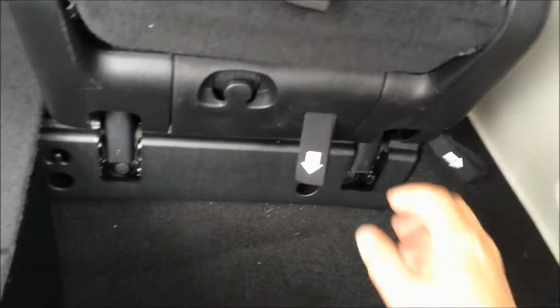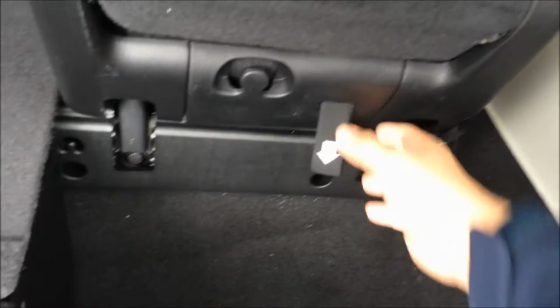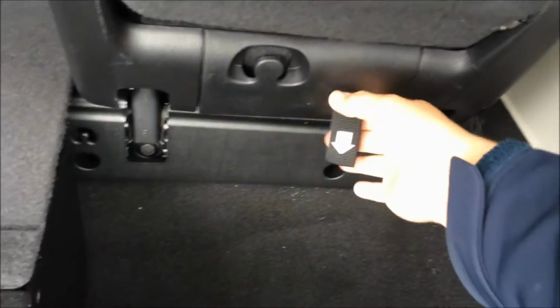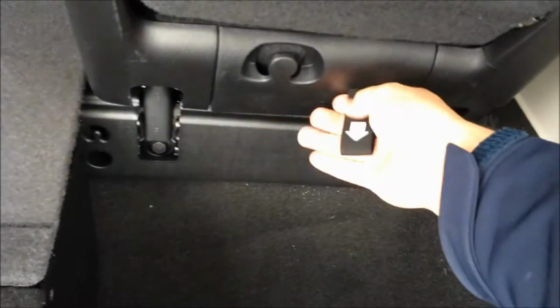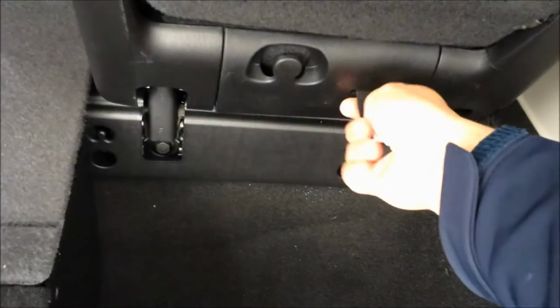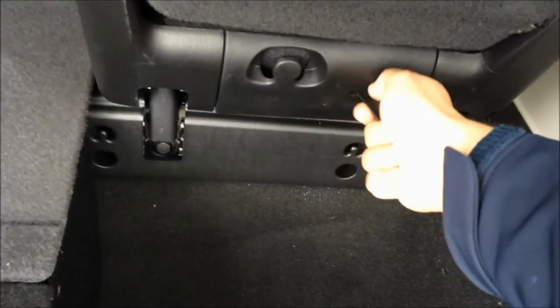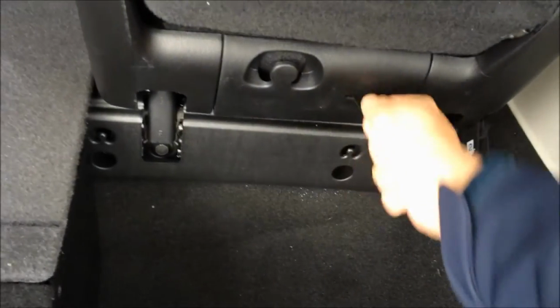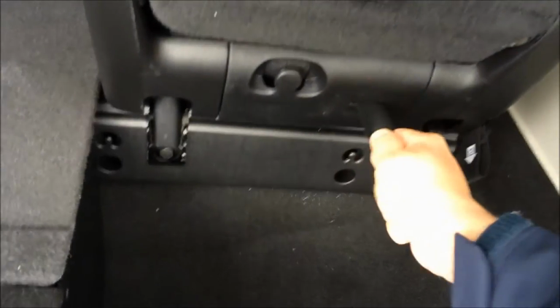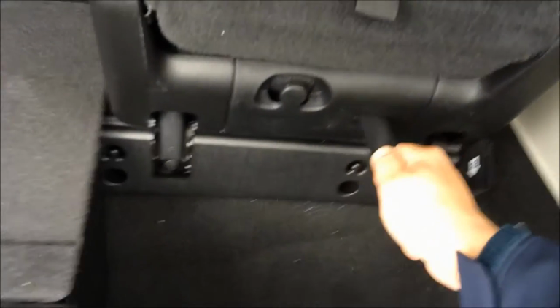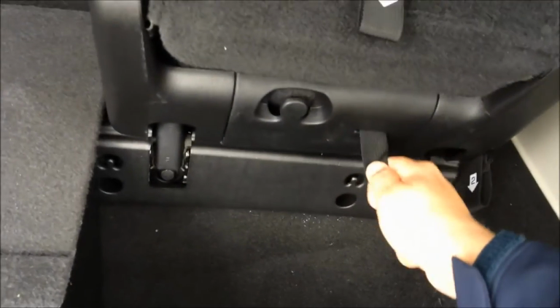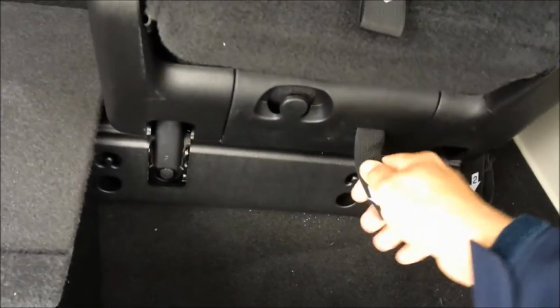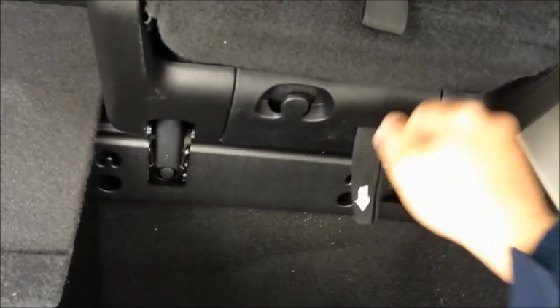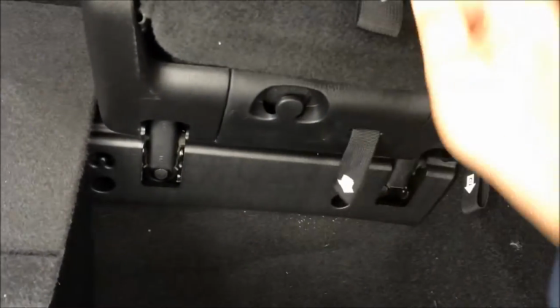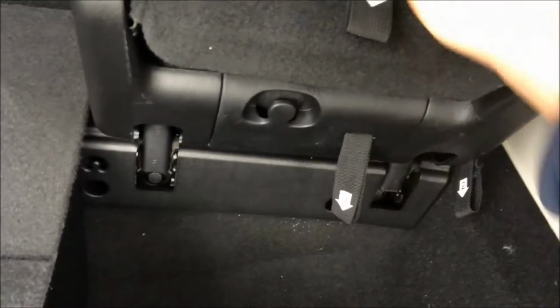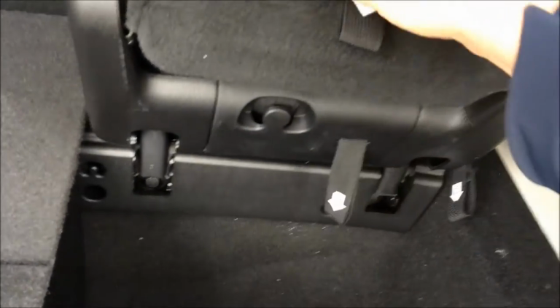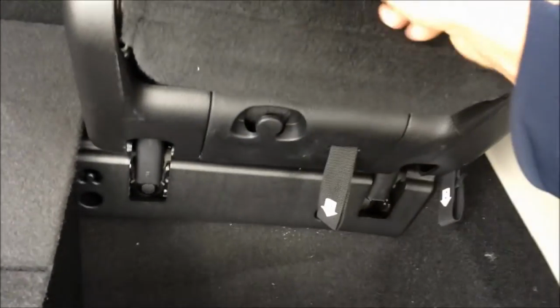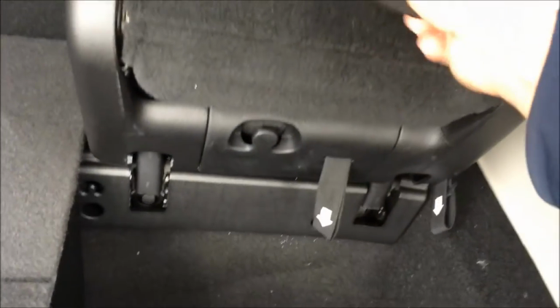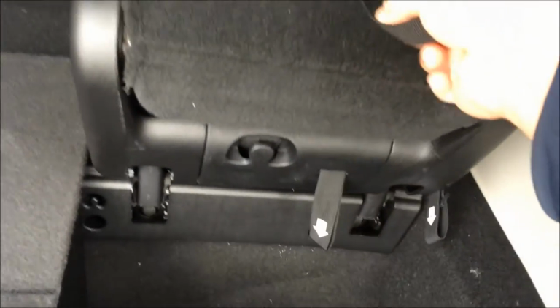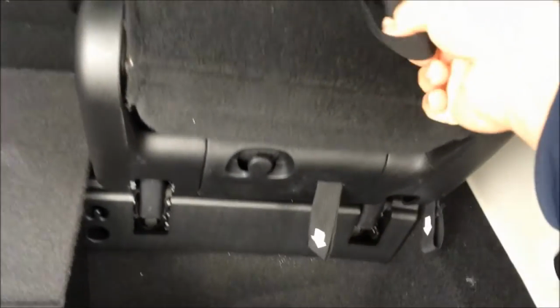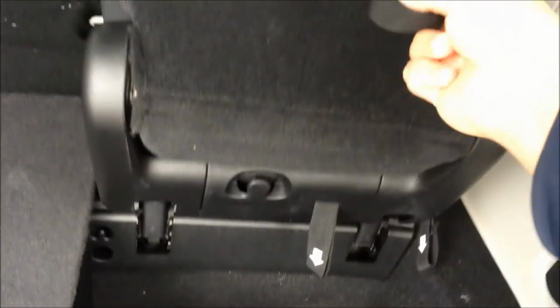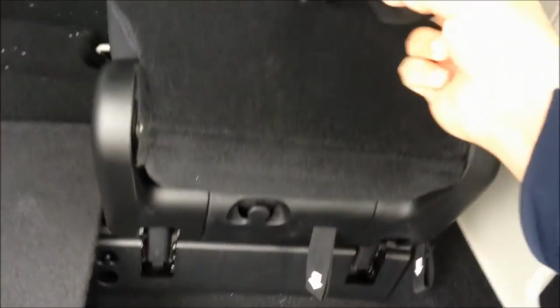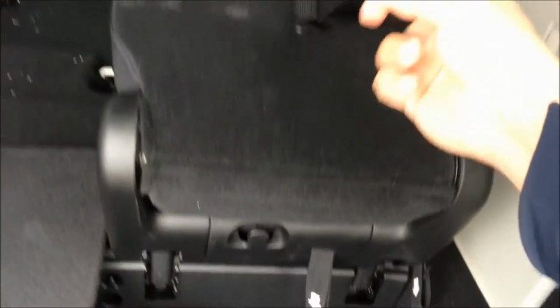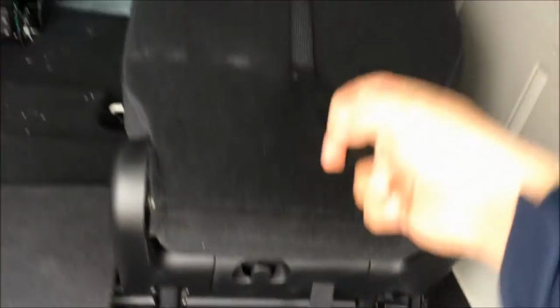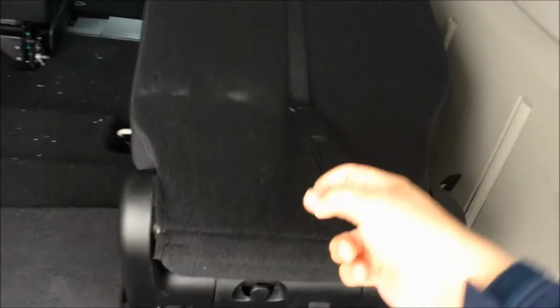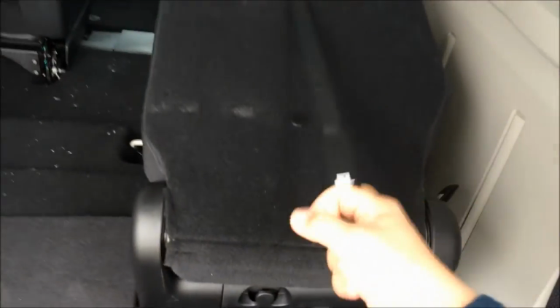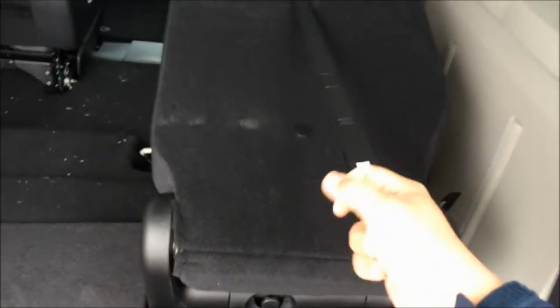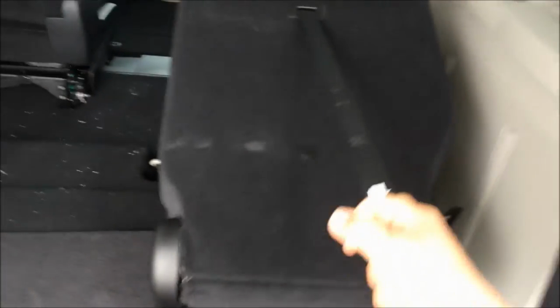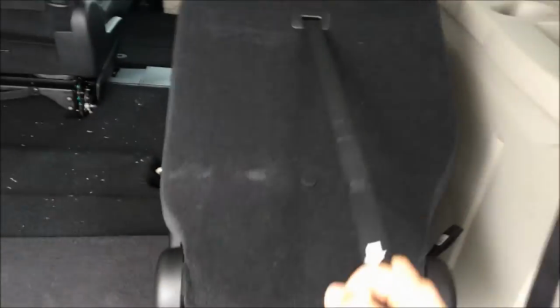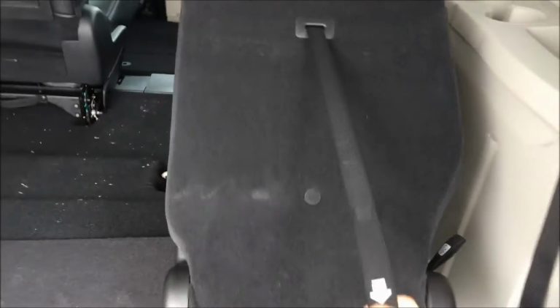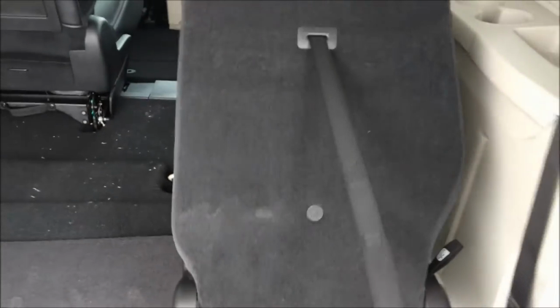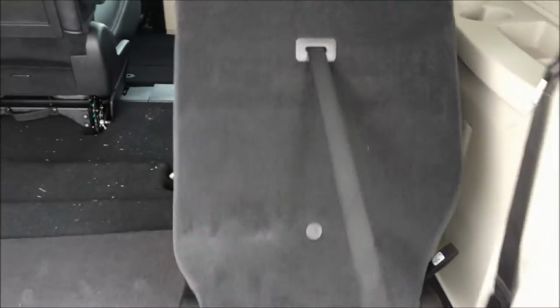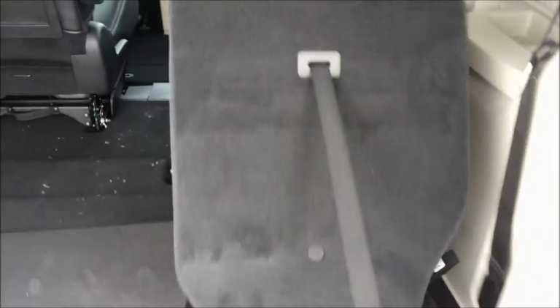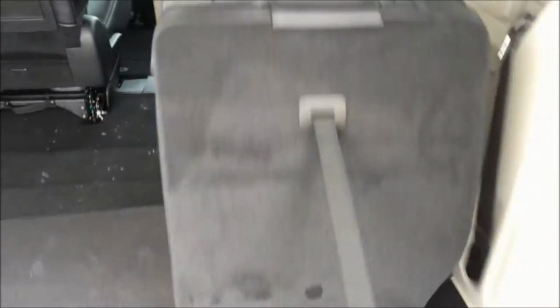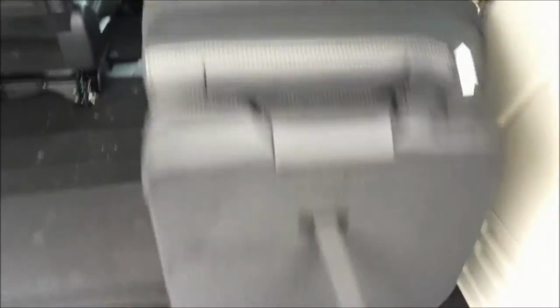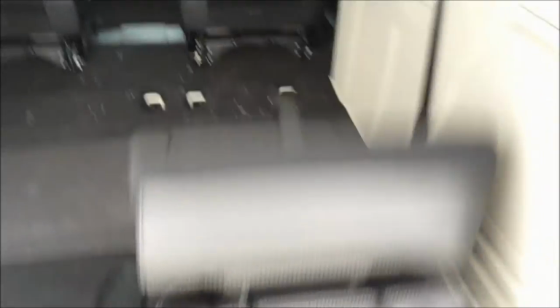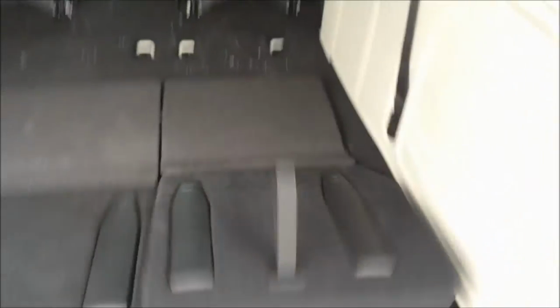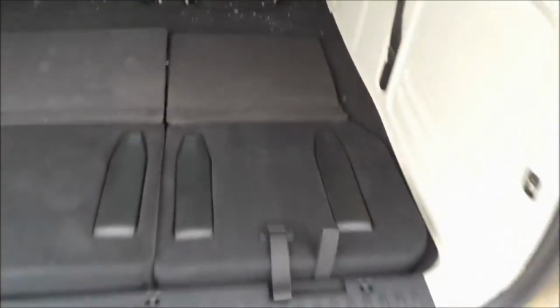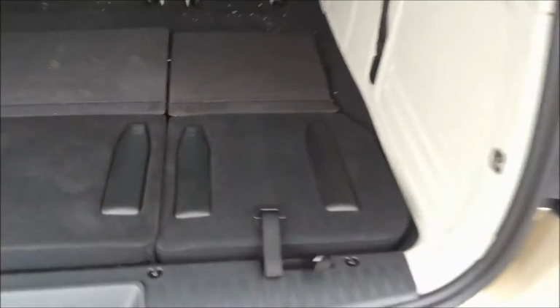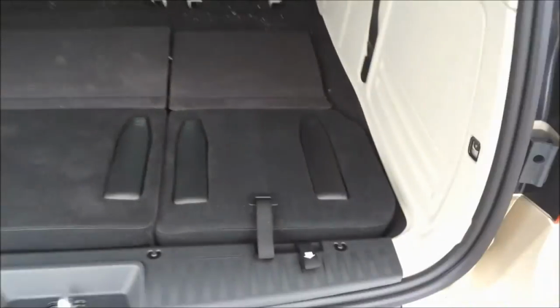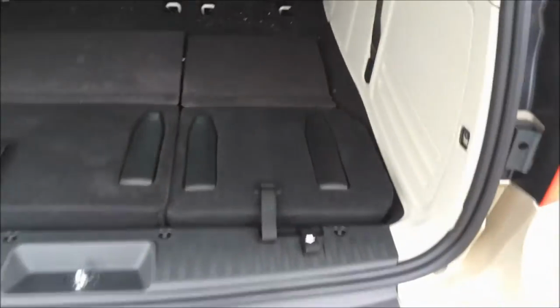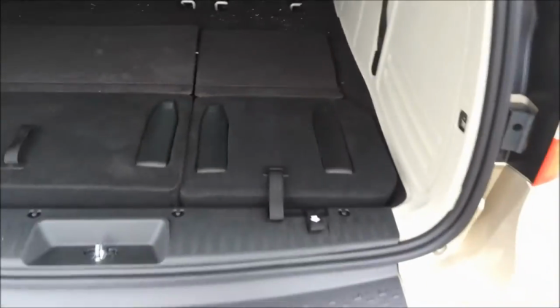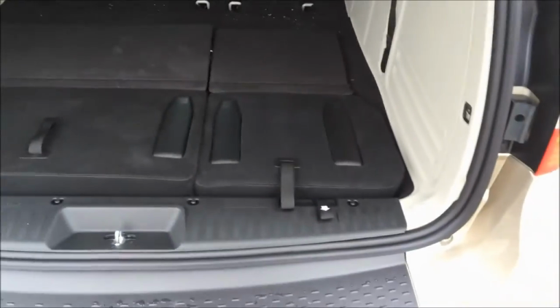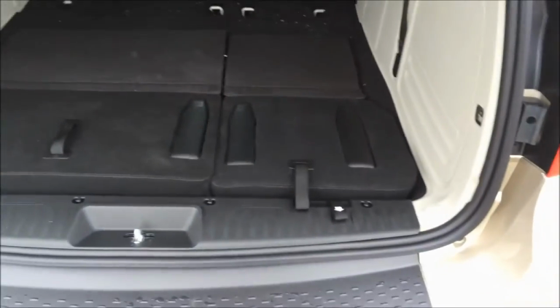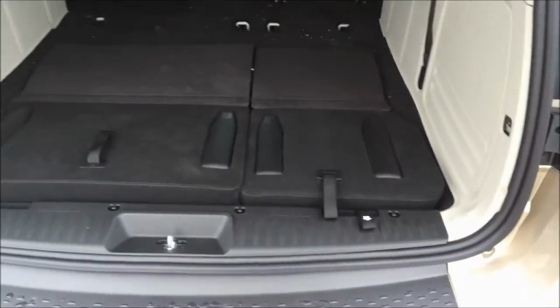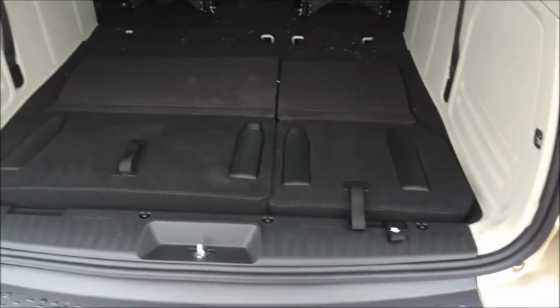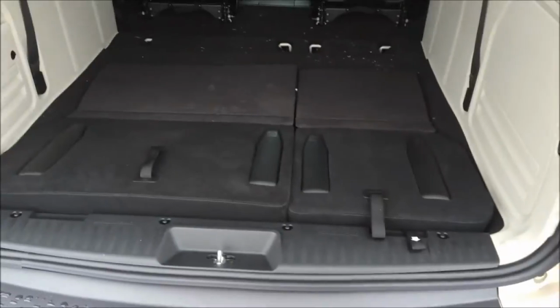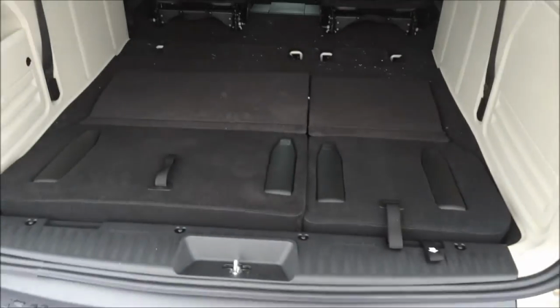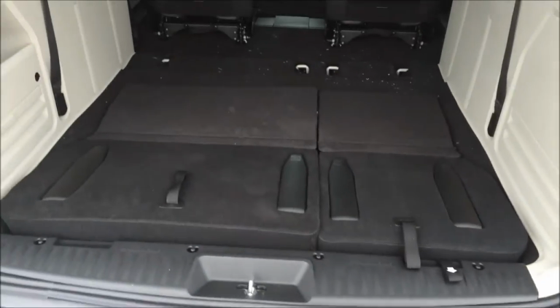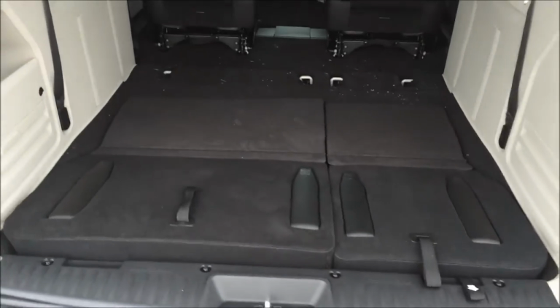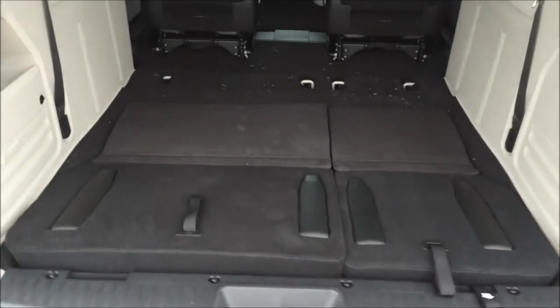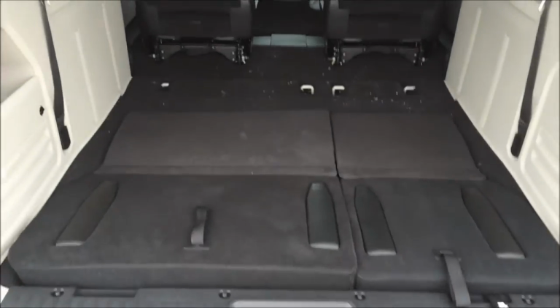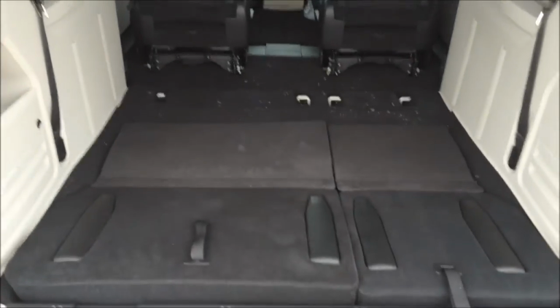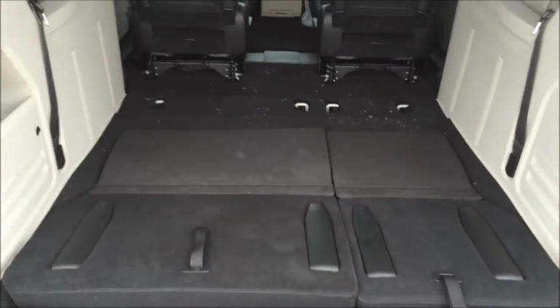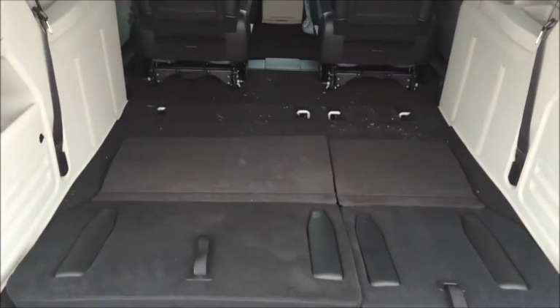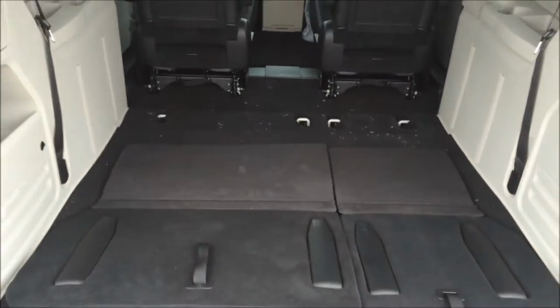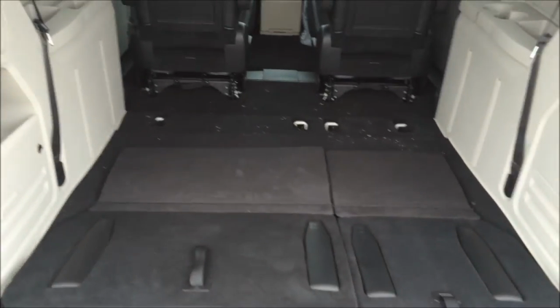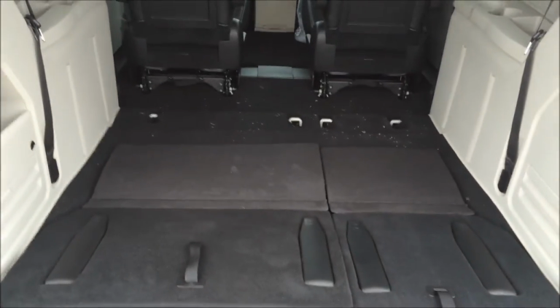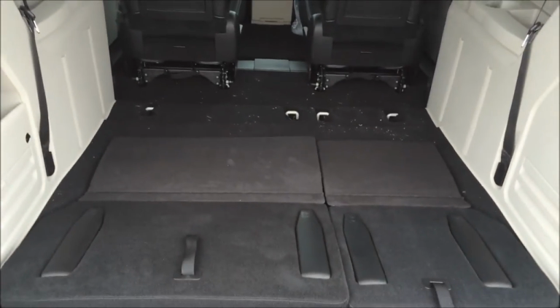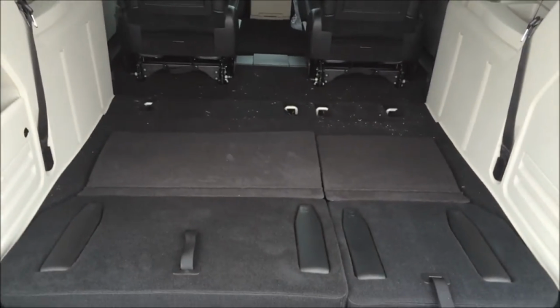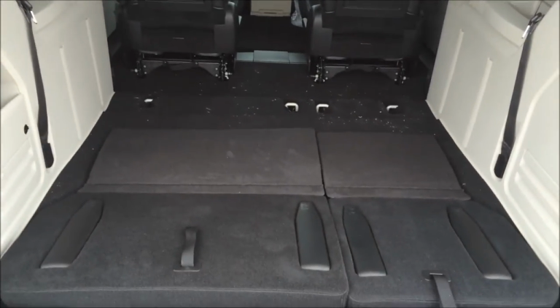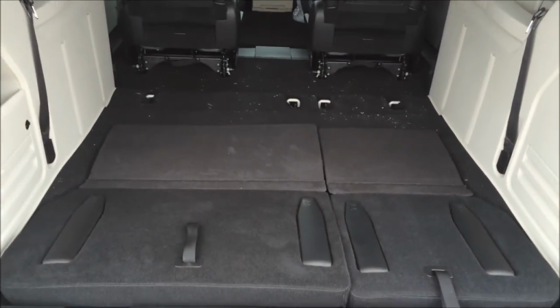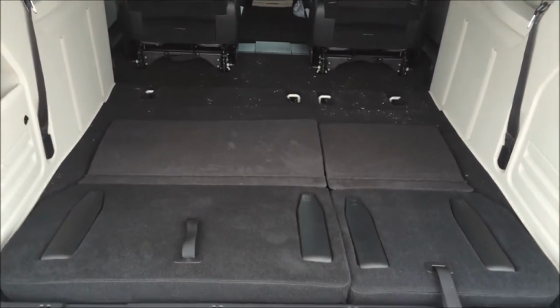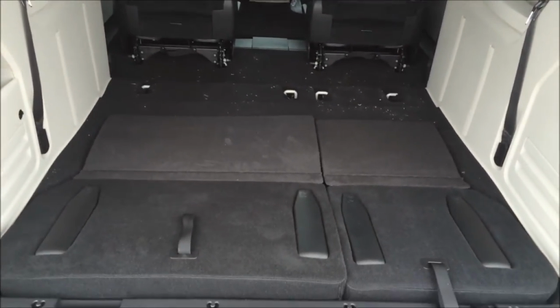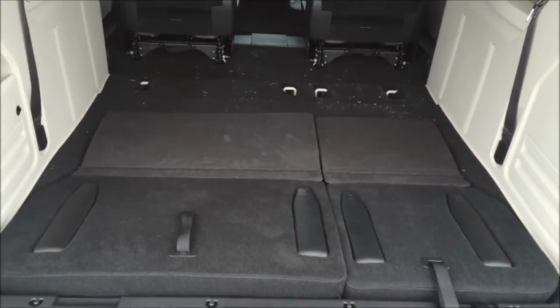Quick pull on number three just to loosen it, and now you've got almost the whole back of the van open.